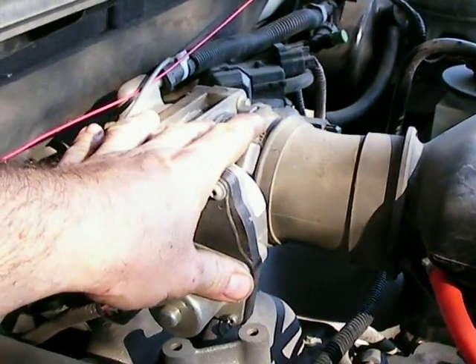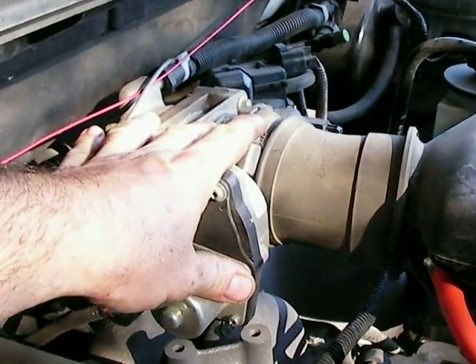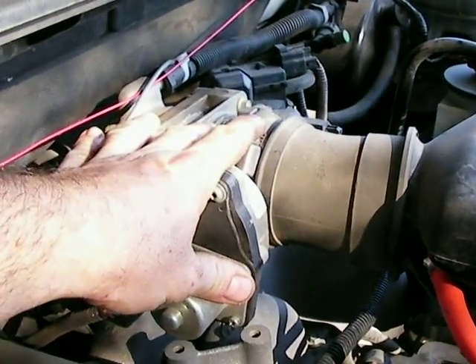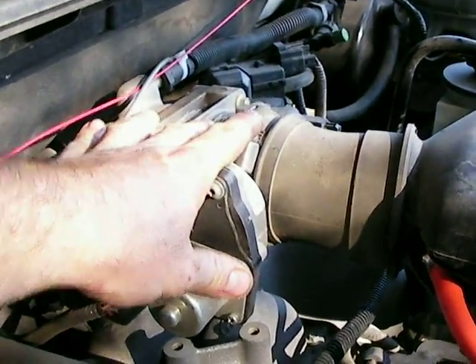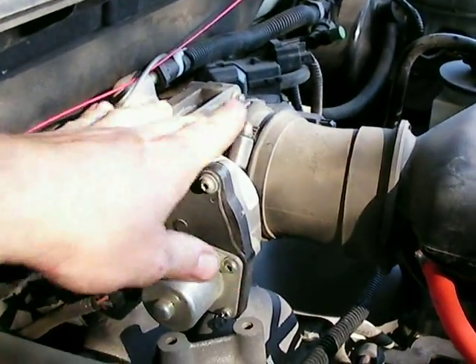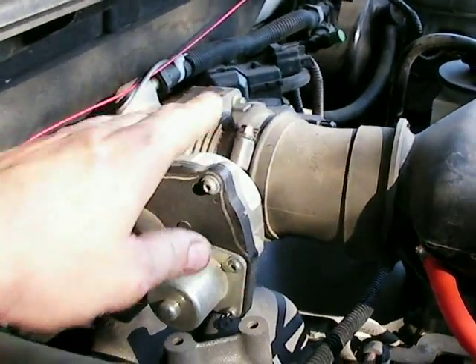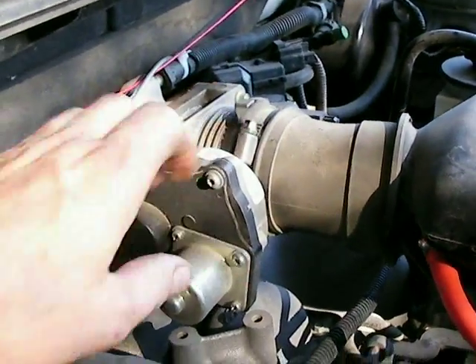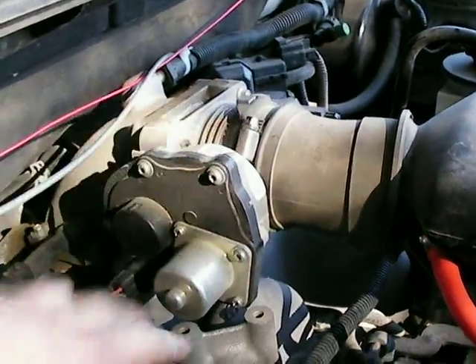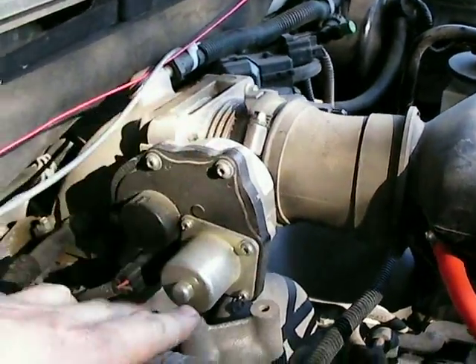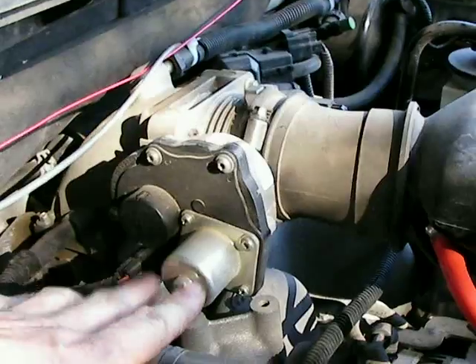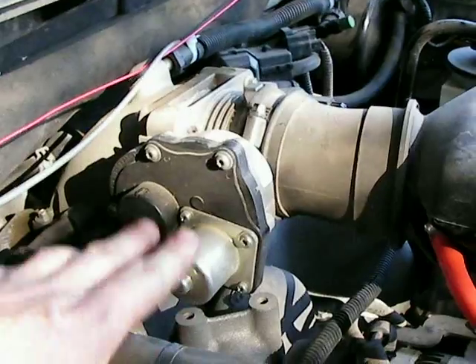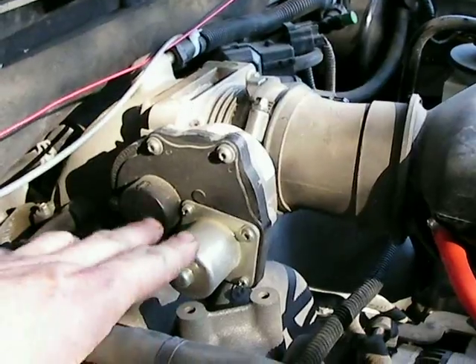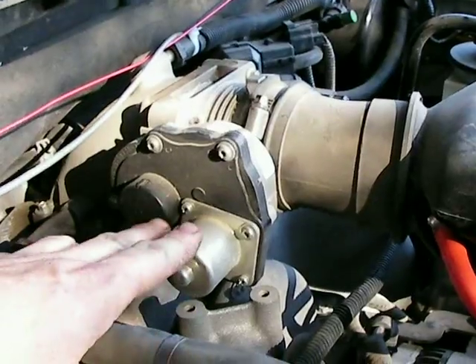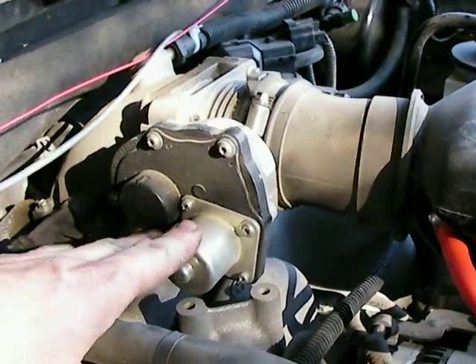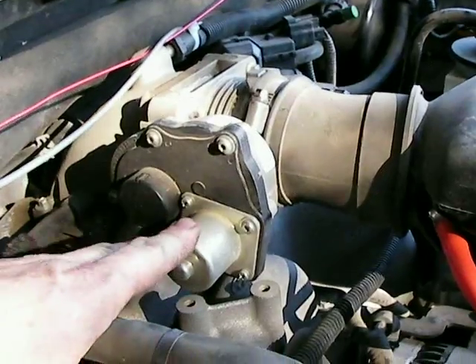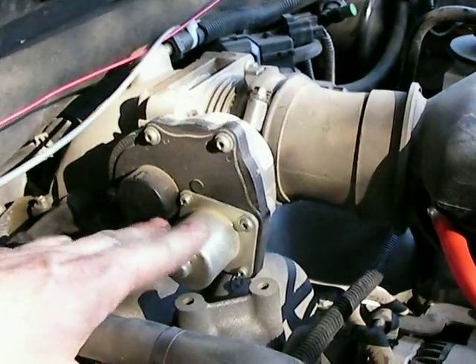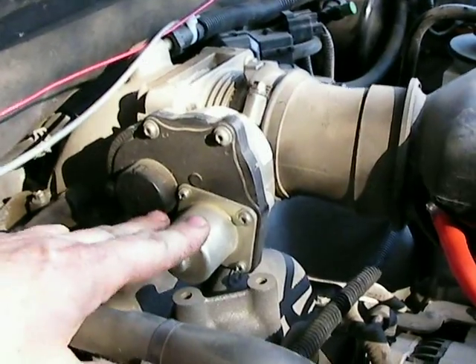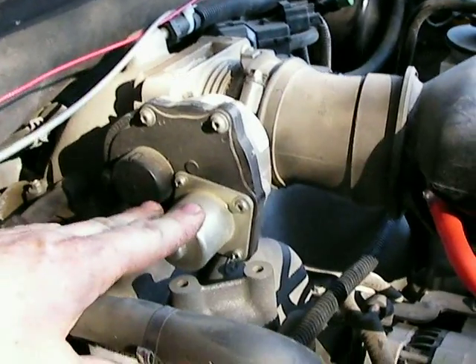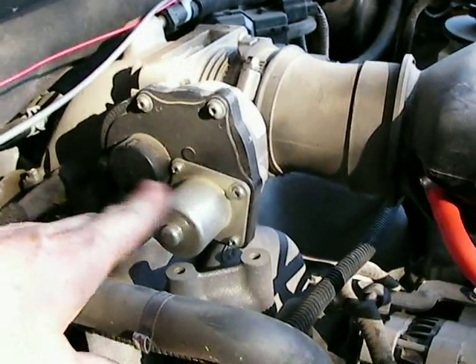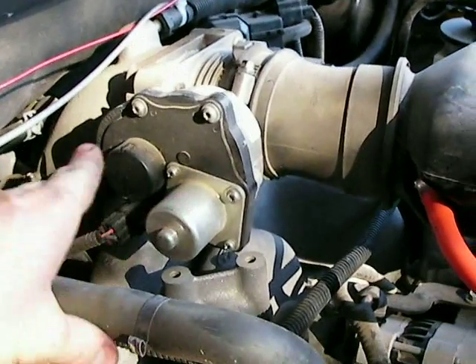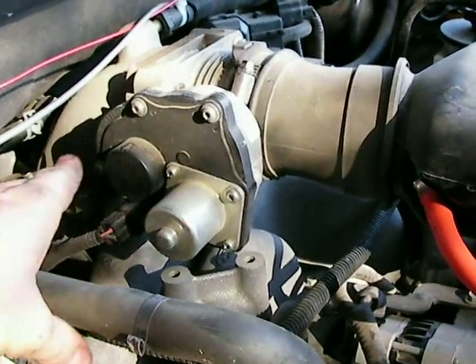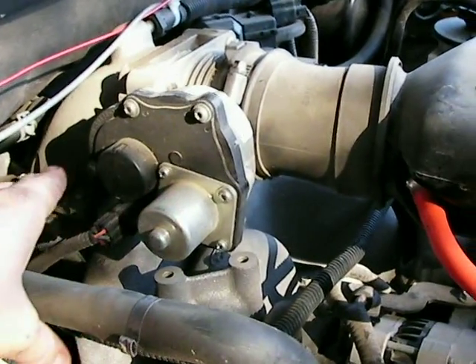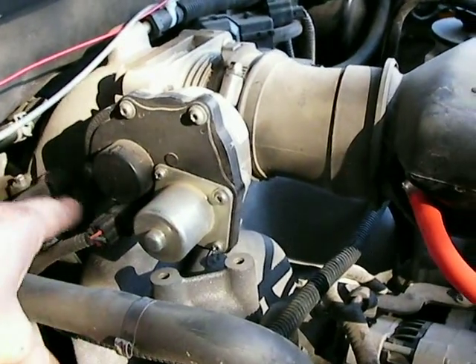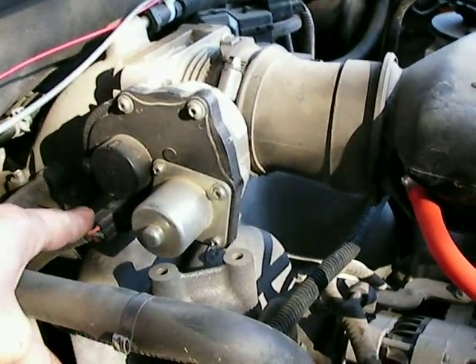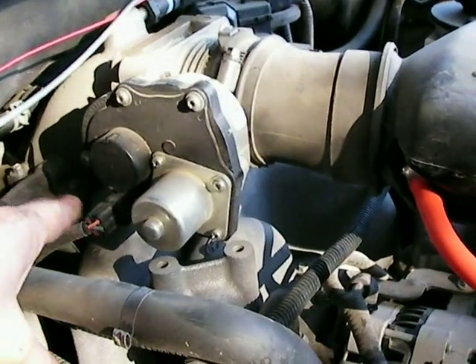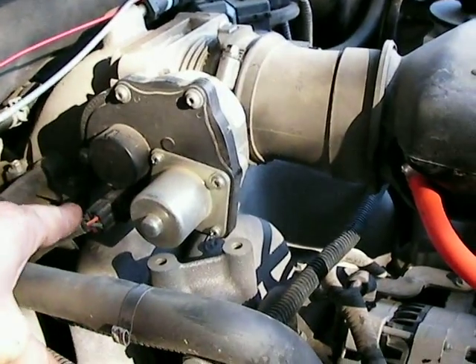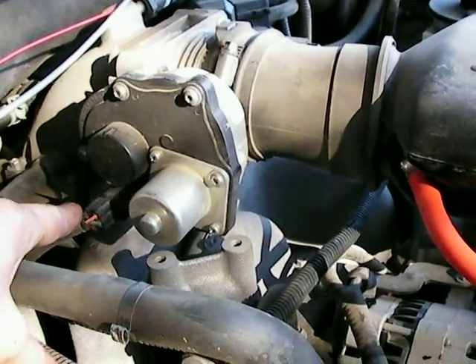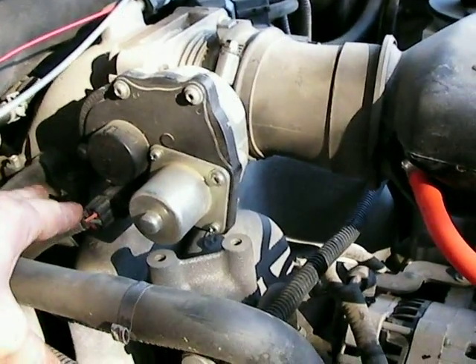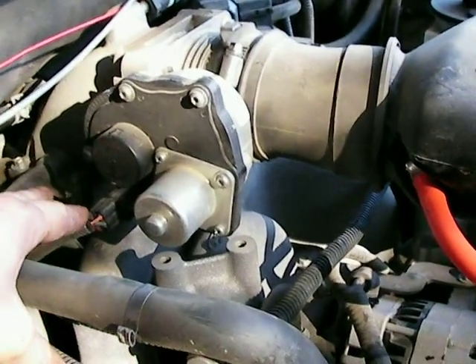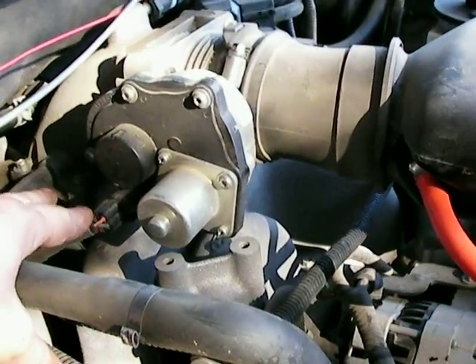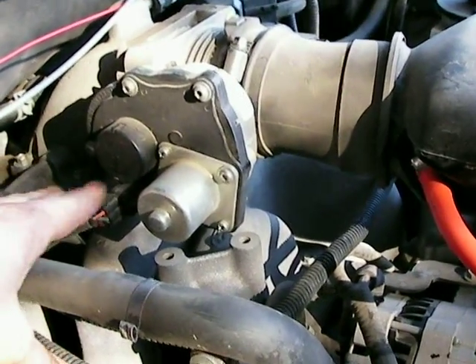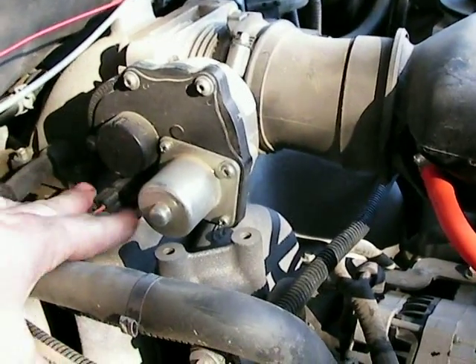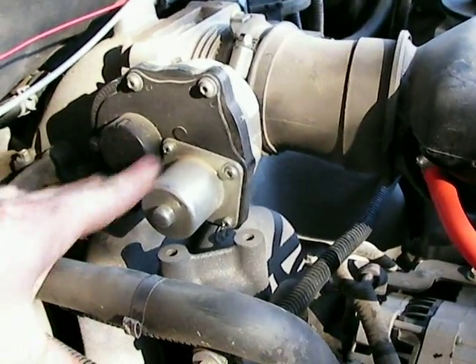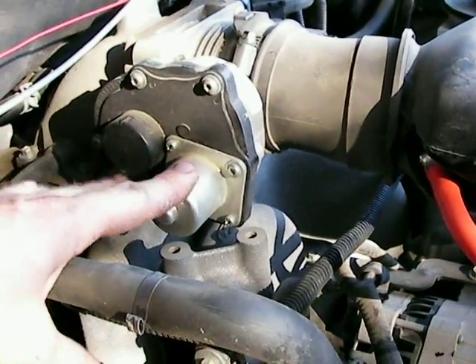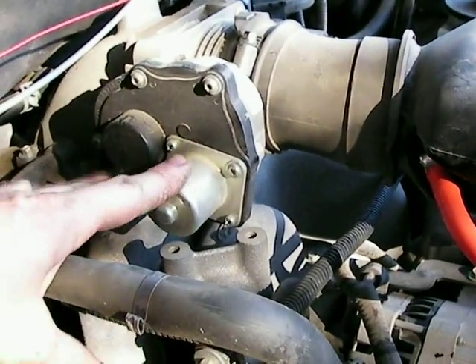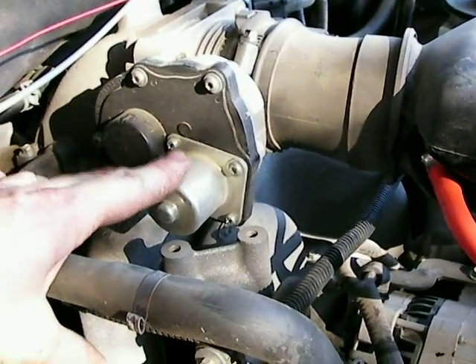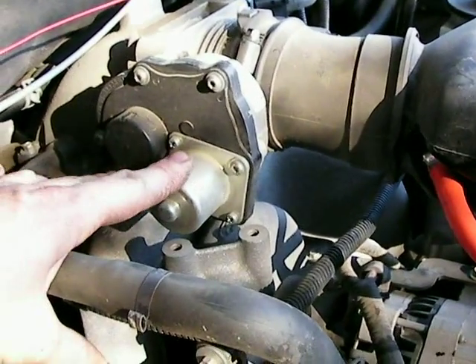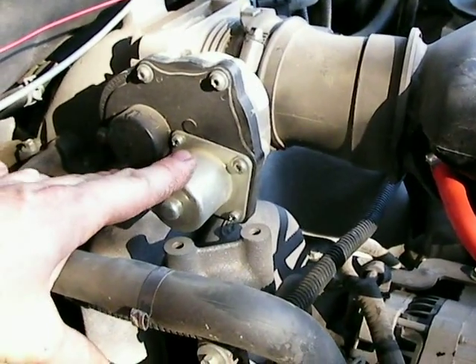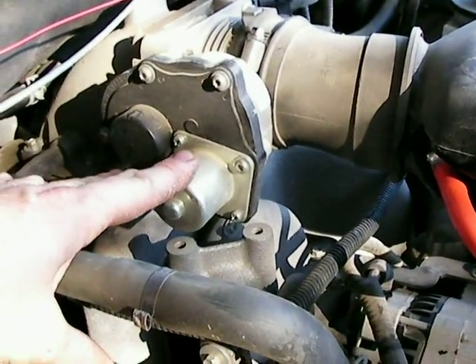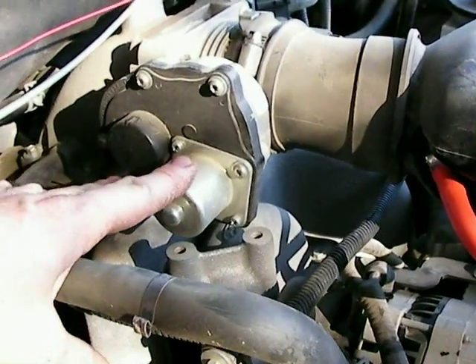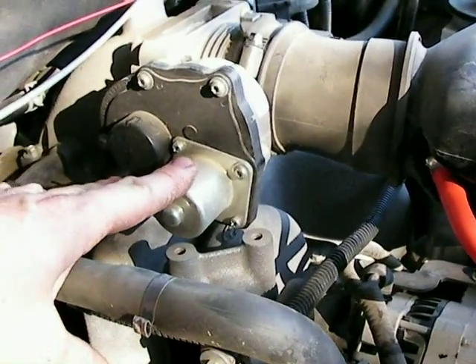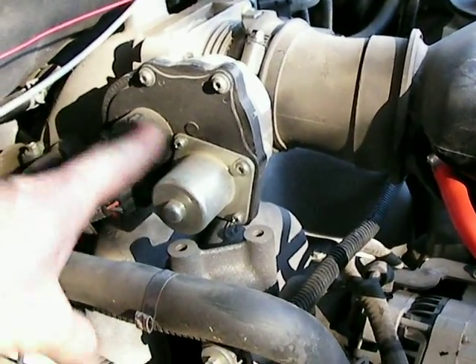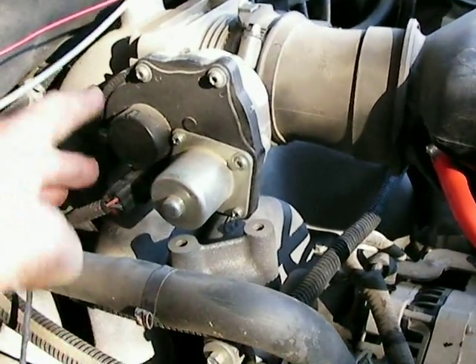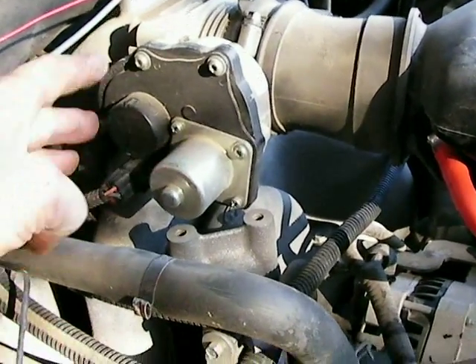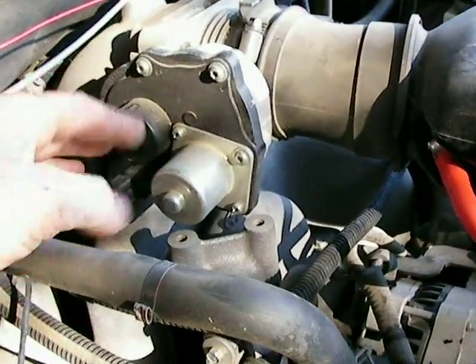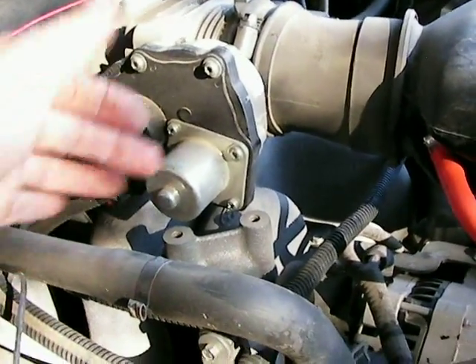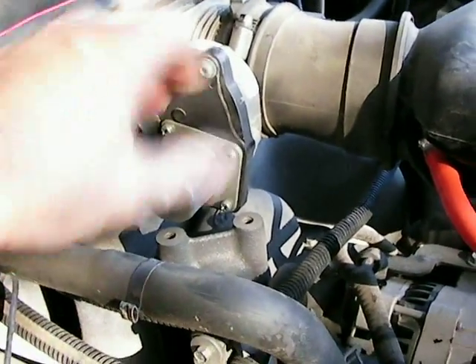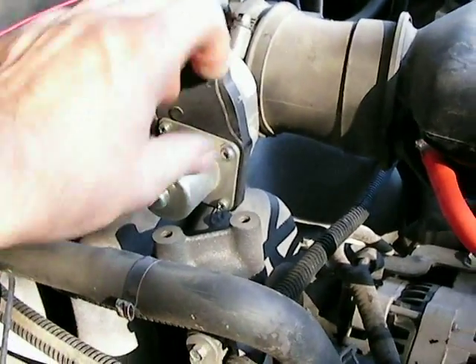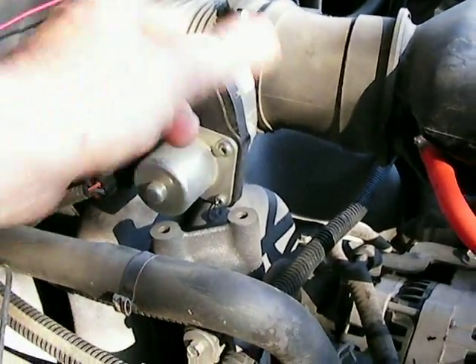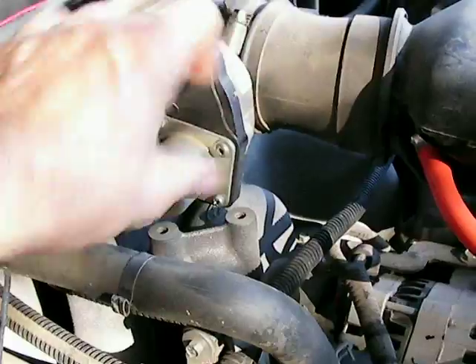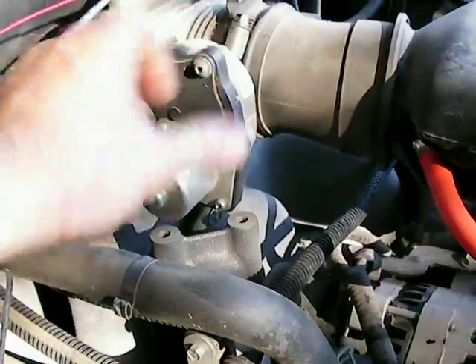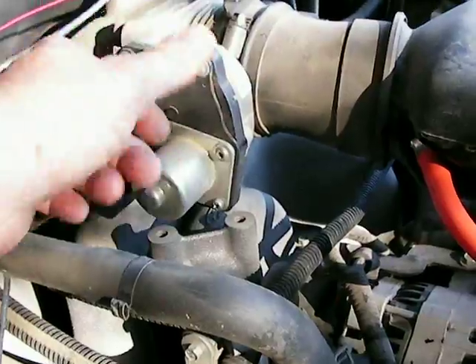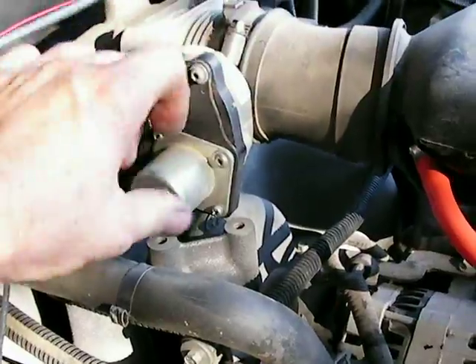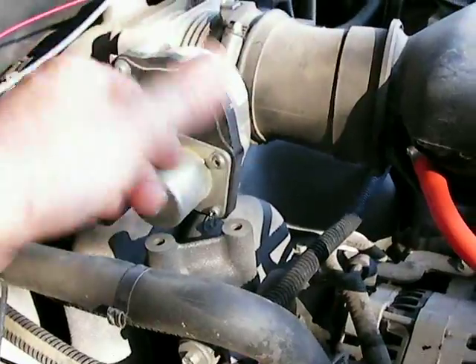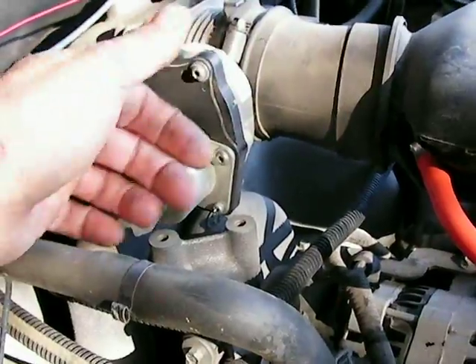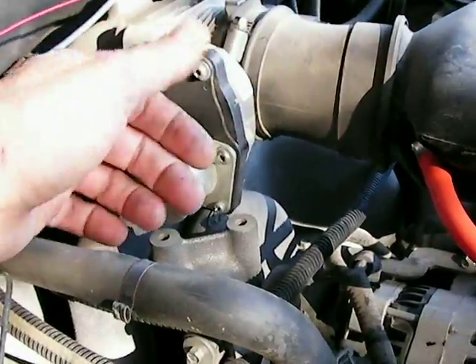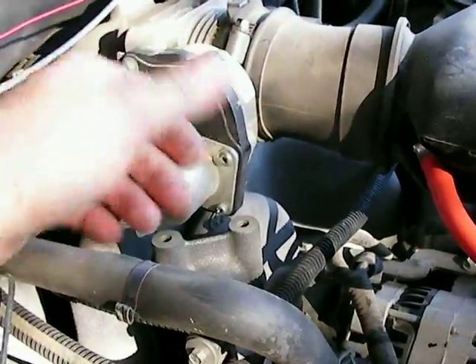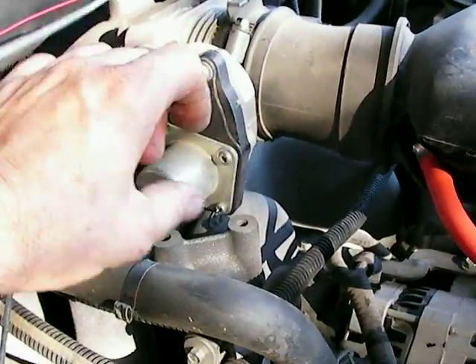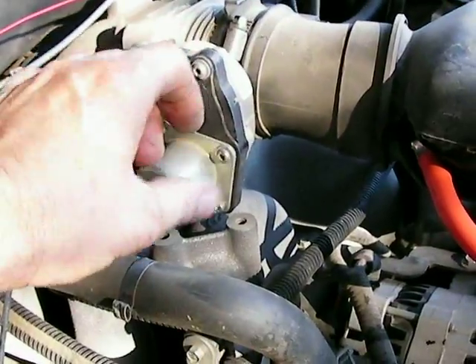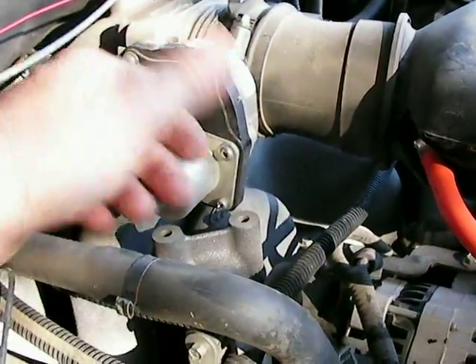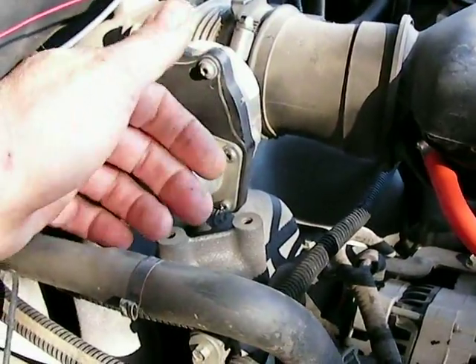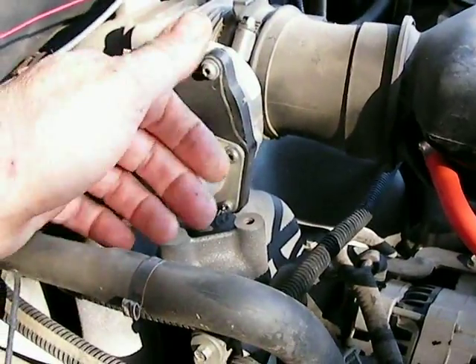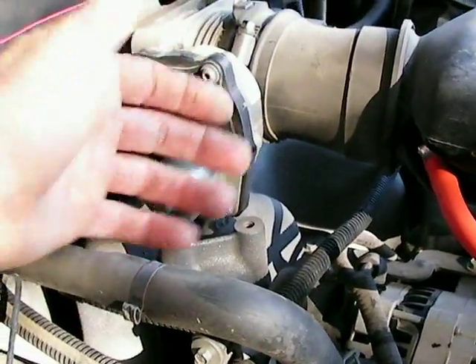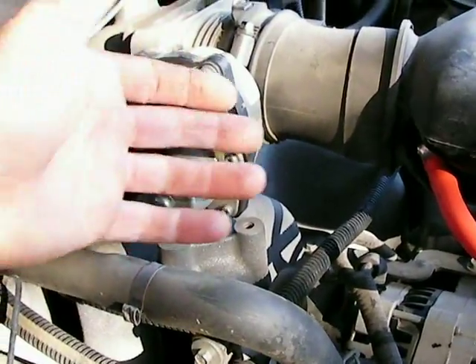There are no cables going to it — this is interesting. It's like drive-by-wire, I guess. There's no way to turn the throttle on this thing manually.